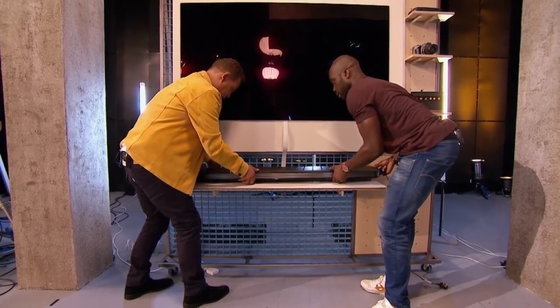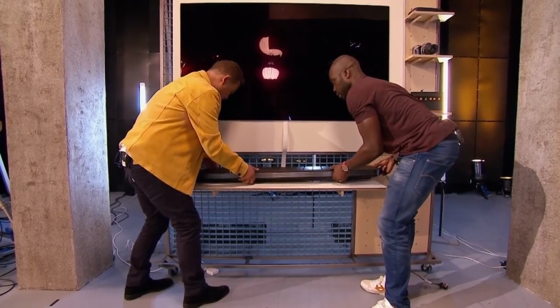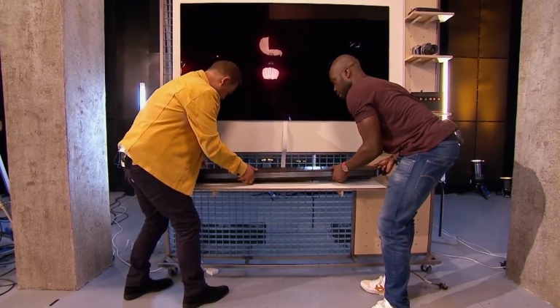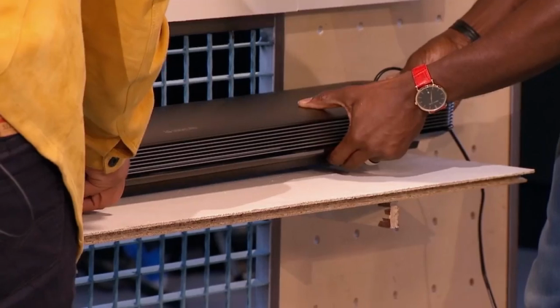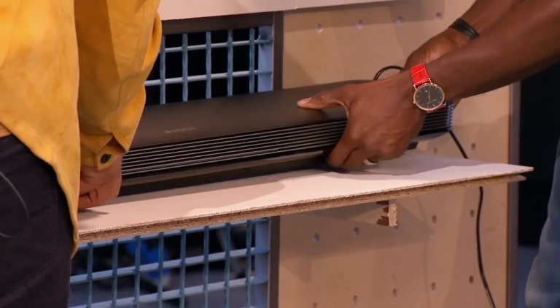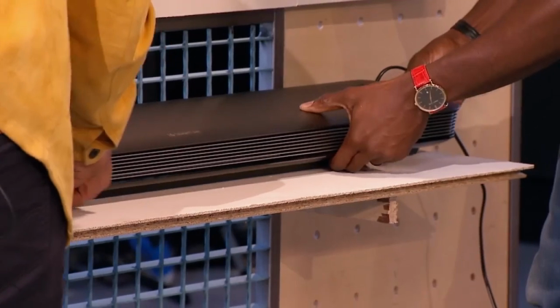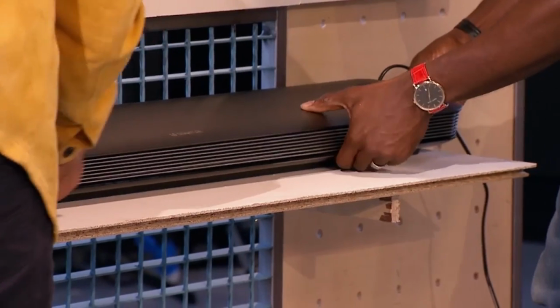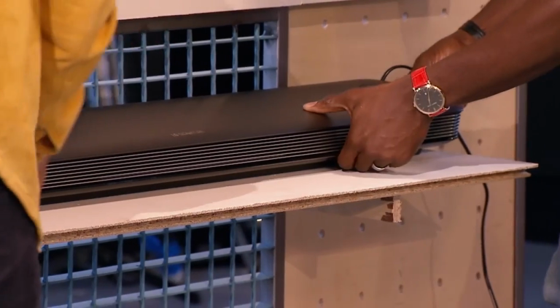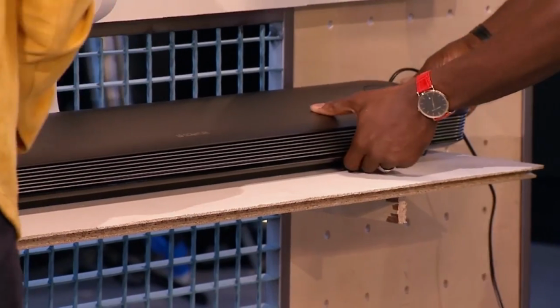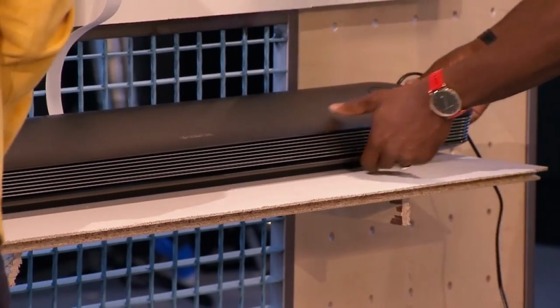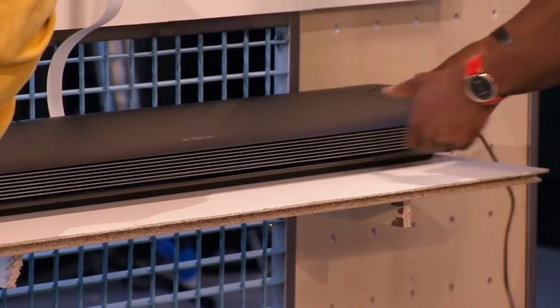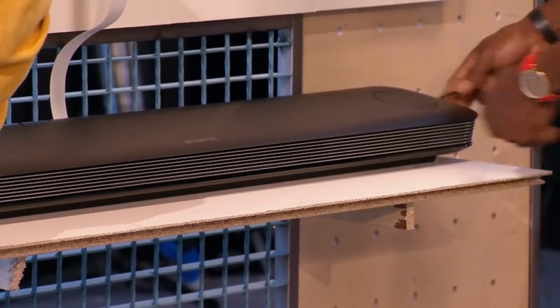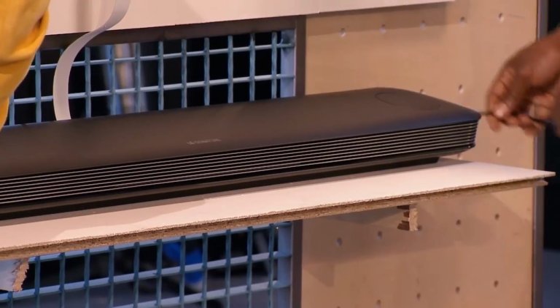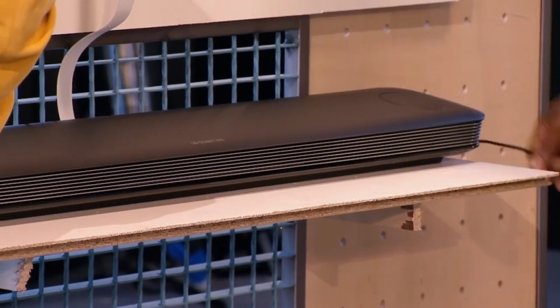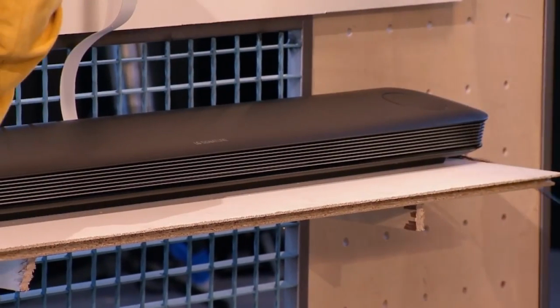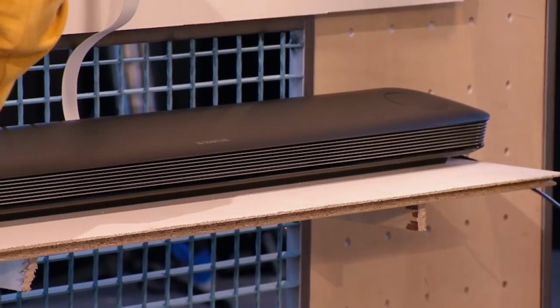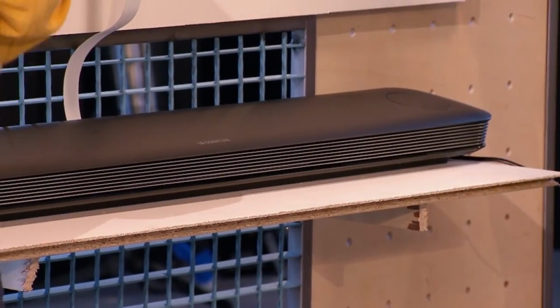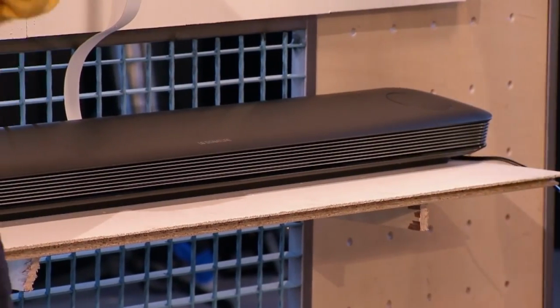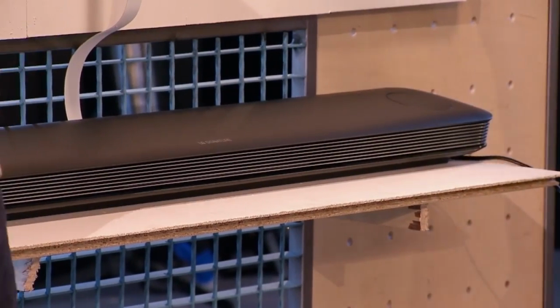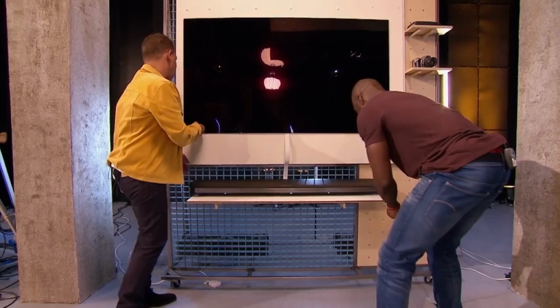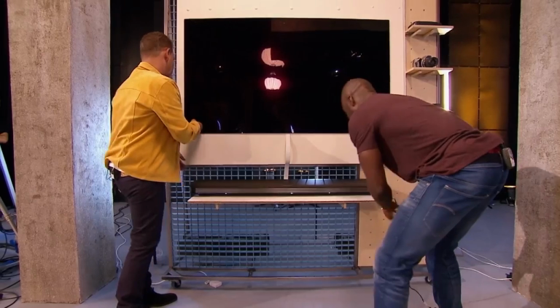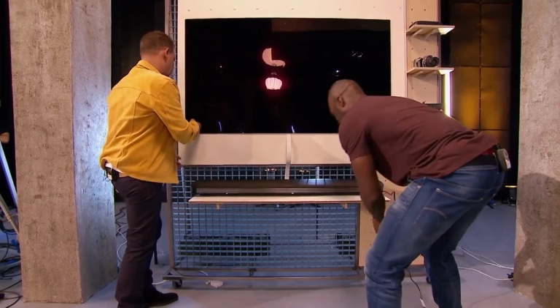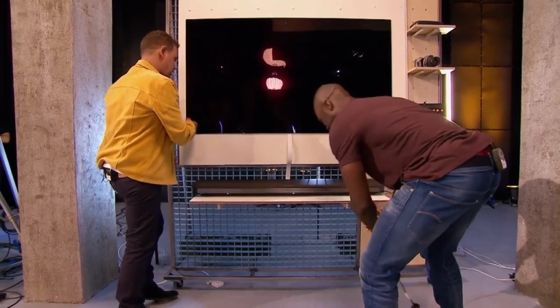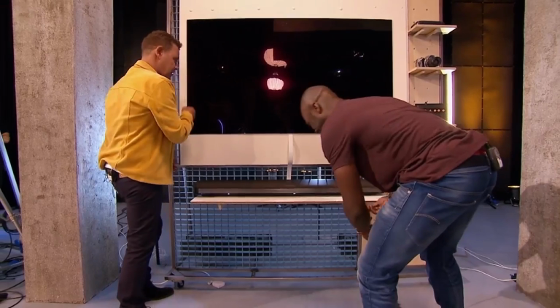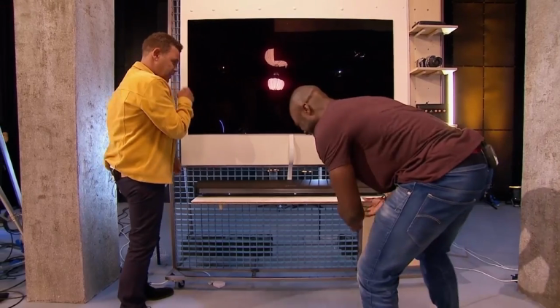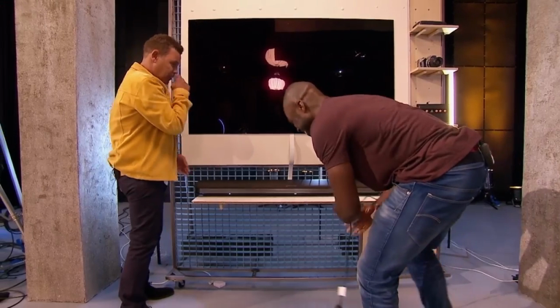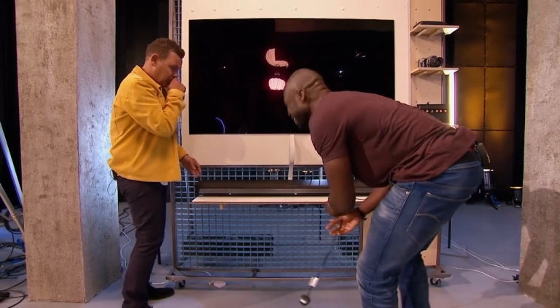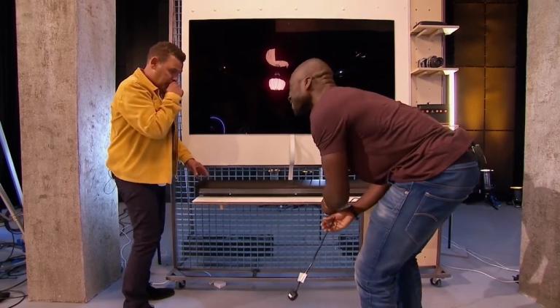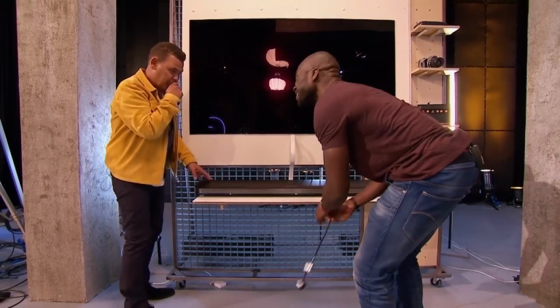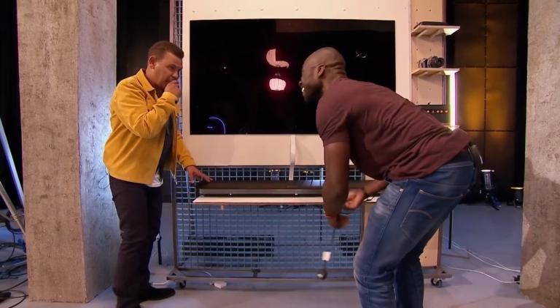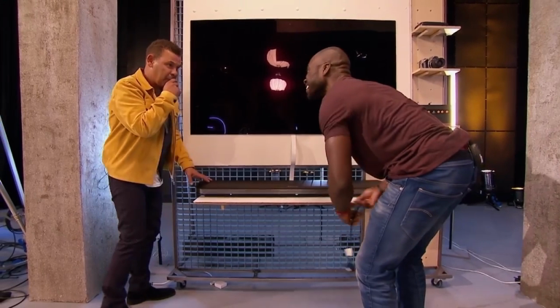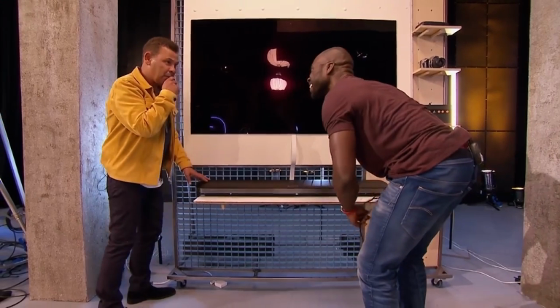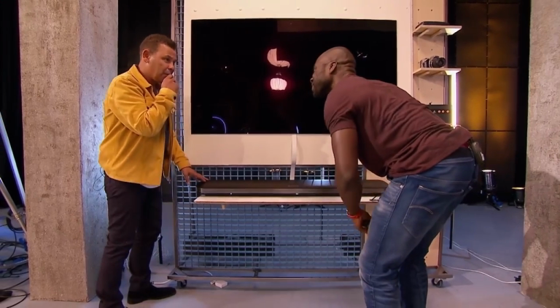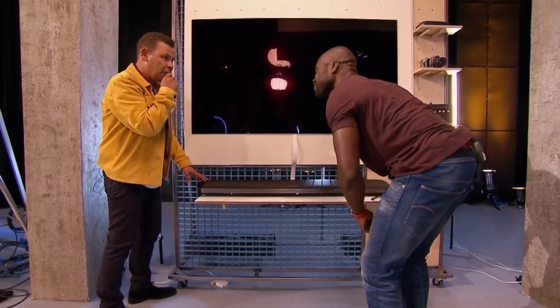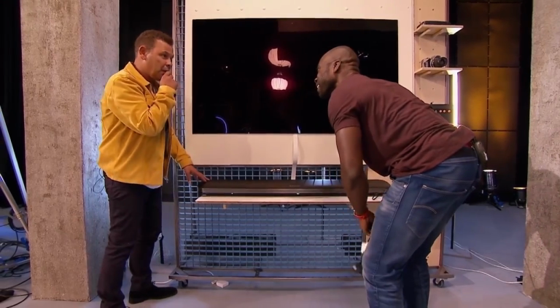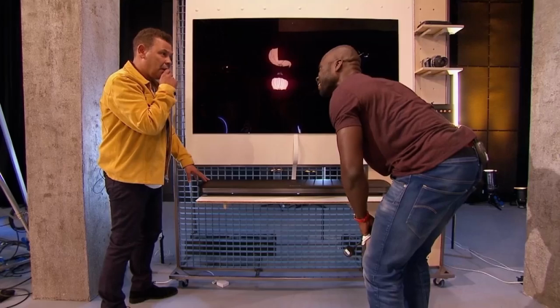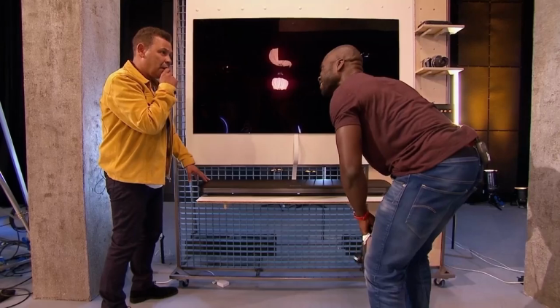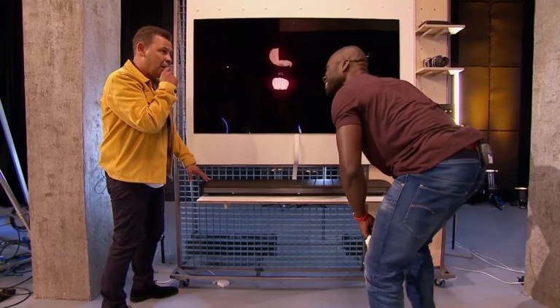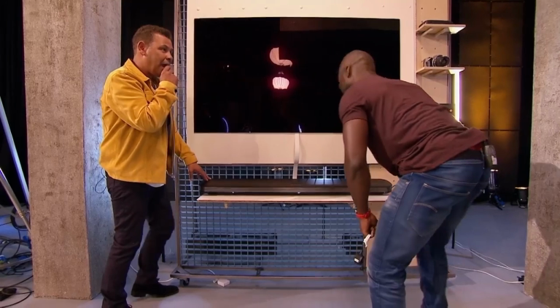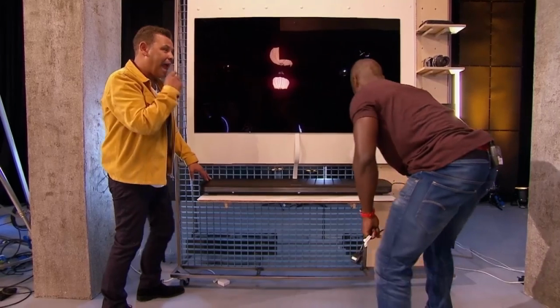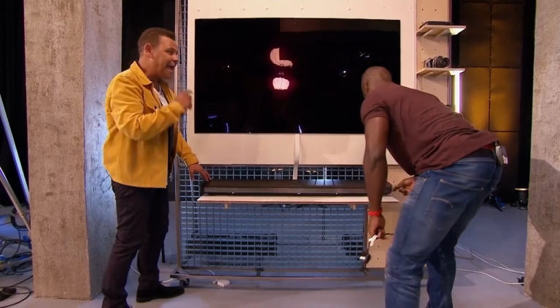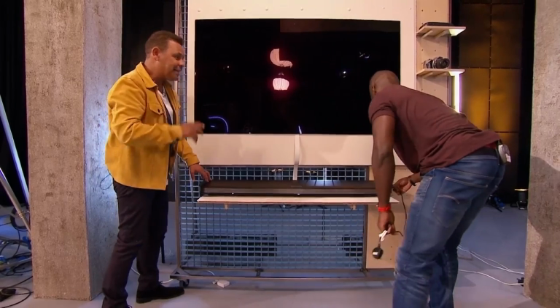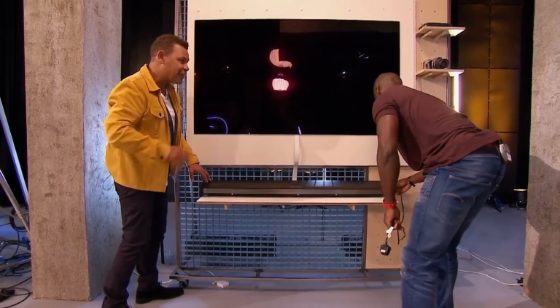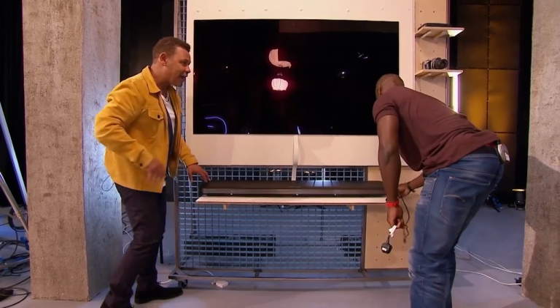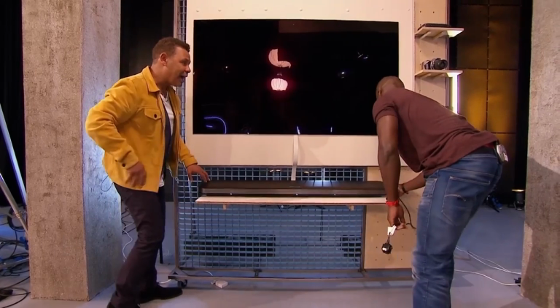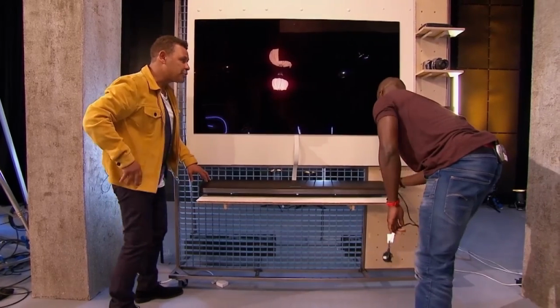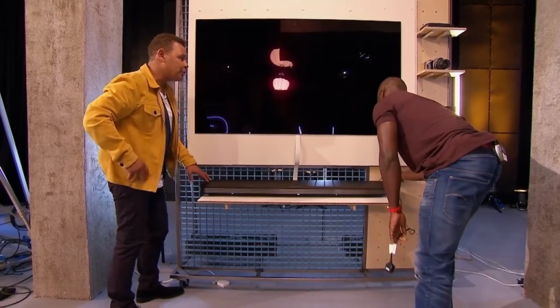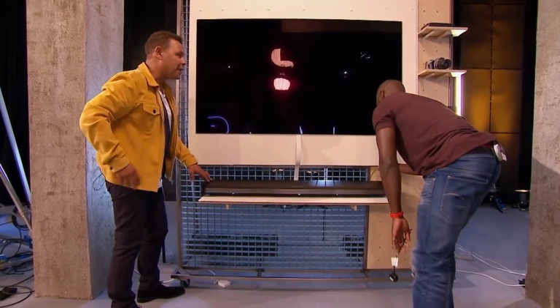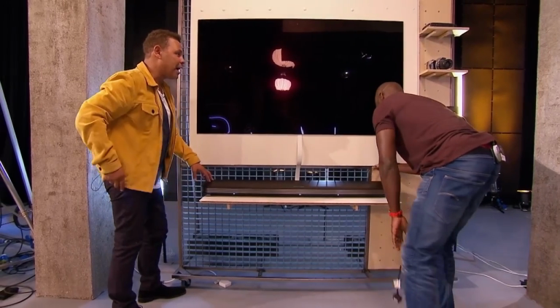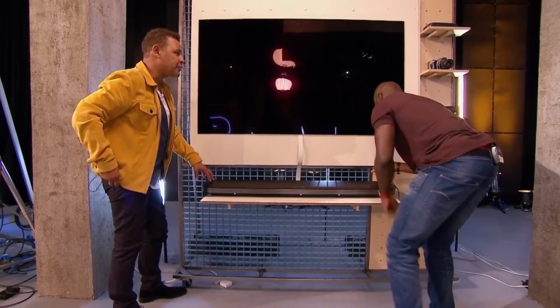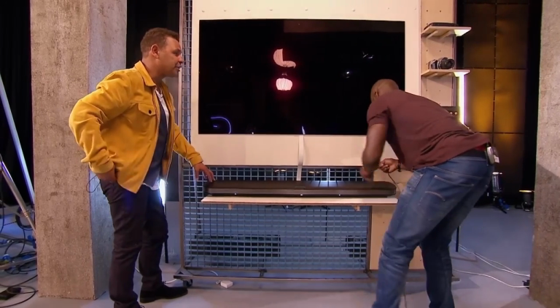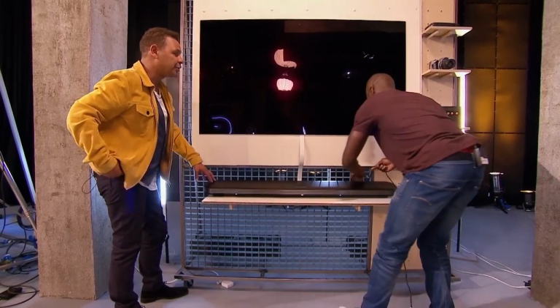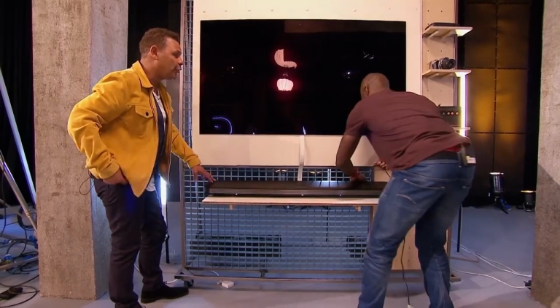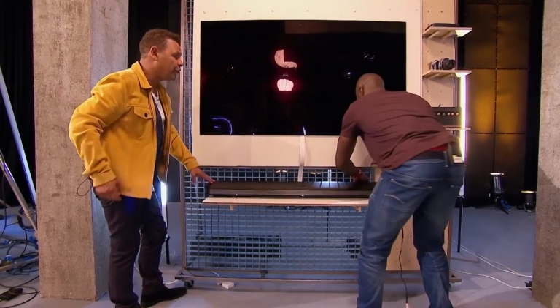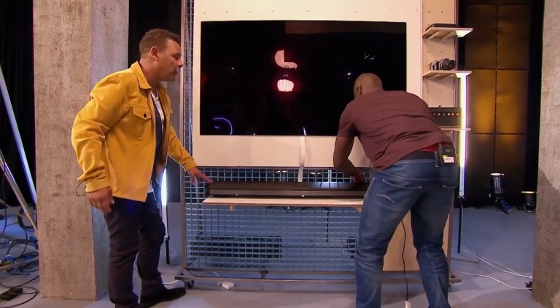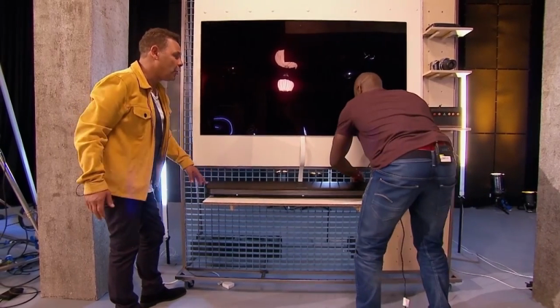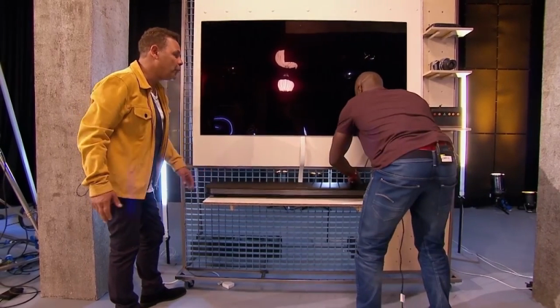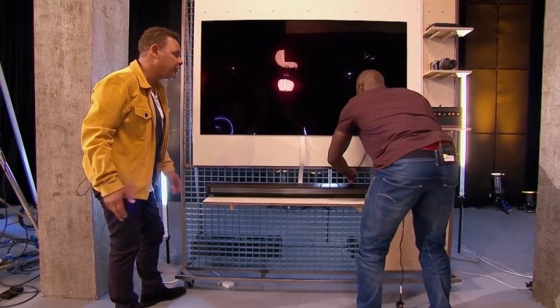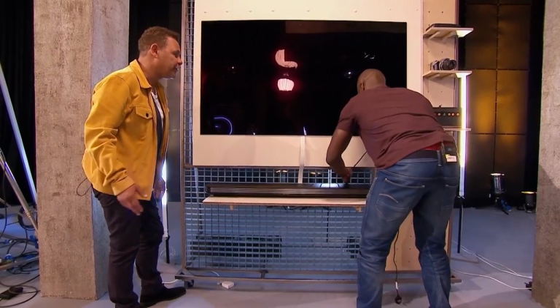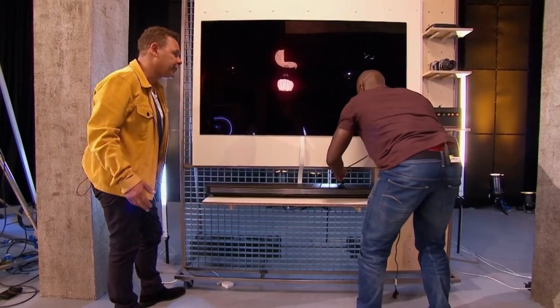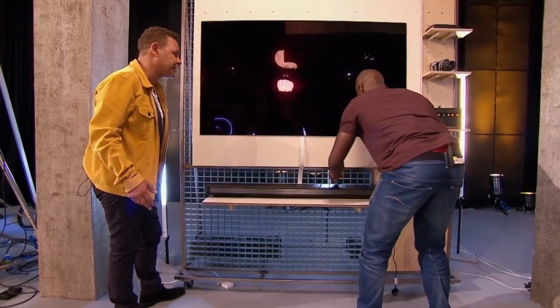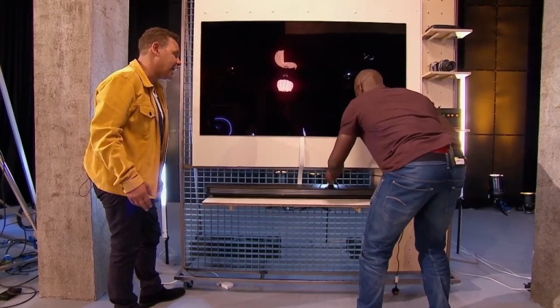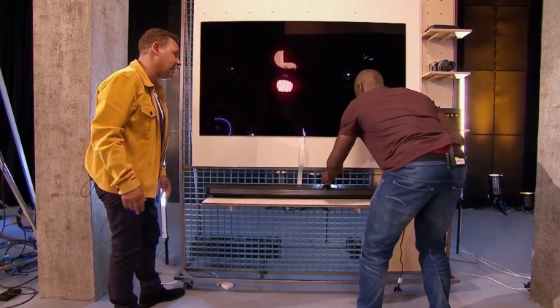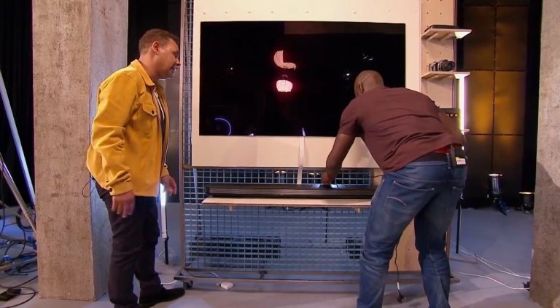How much money is this television? This costs eight thousand pounds. Eight thousand pounds — that's an awful lot of money for a telly.